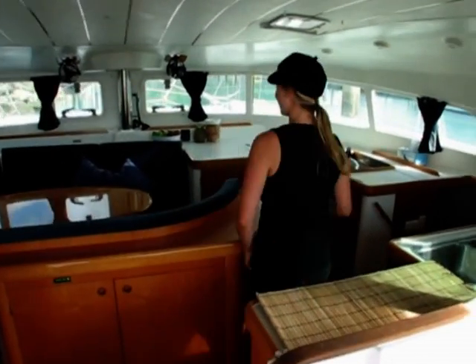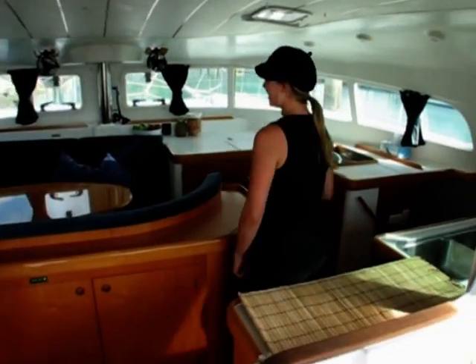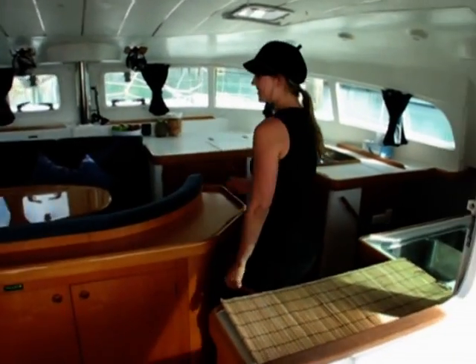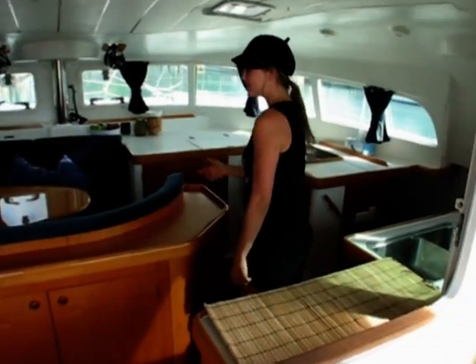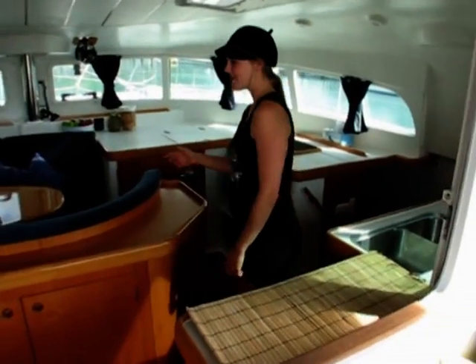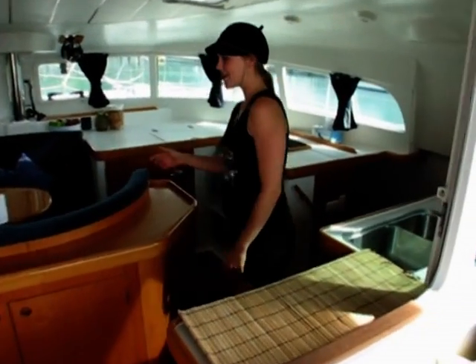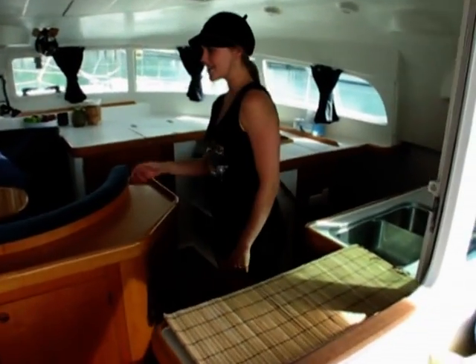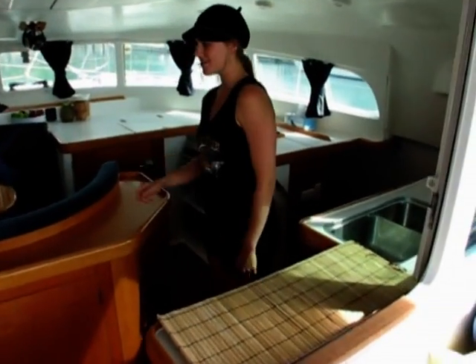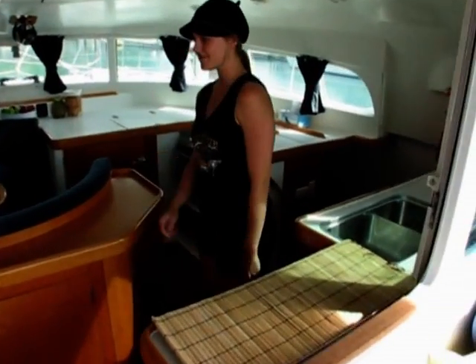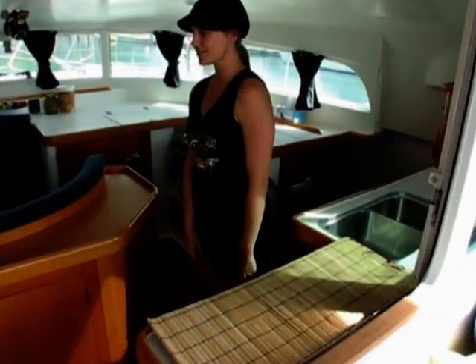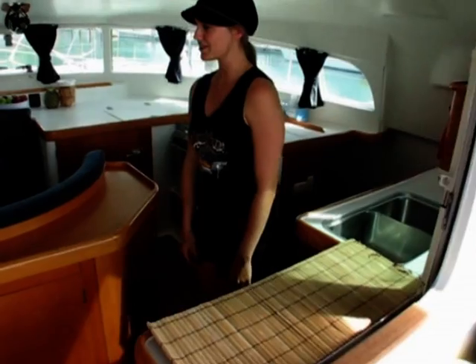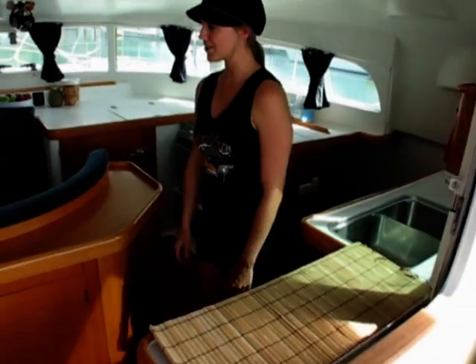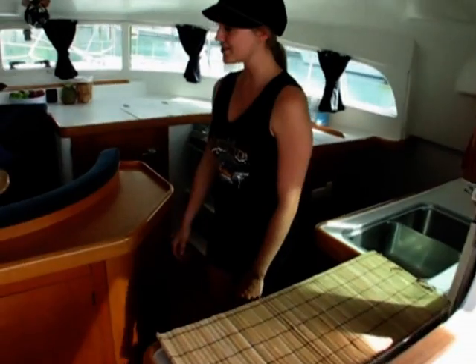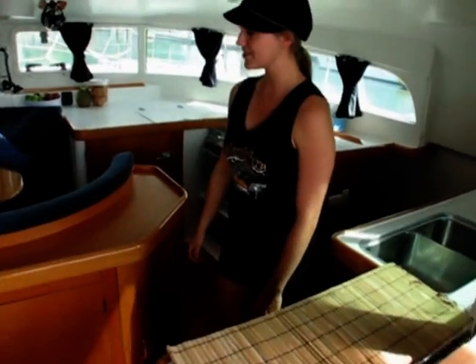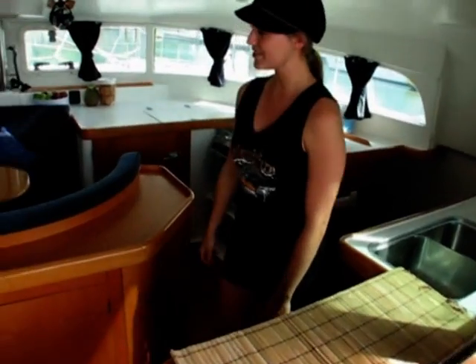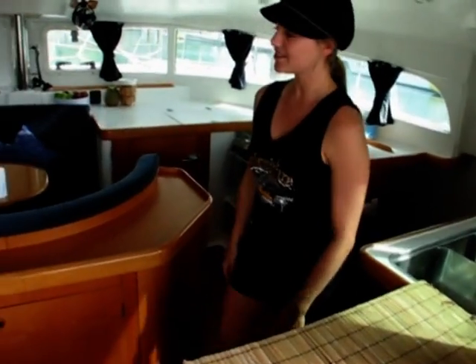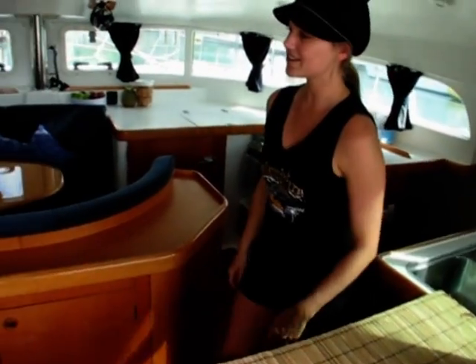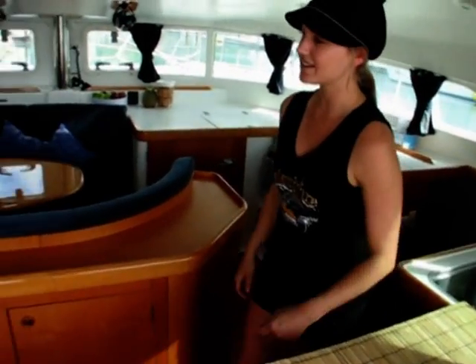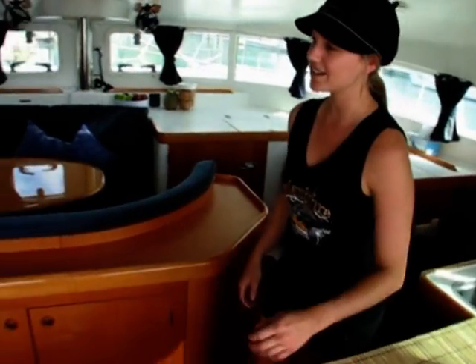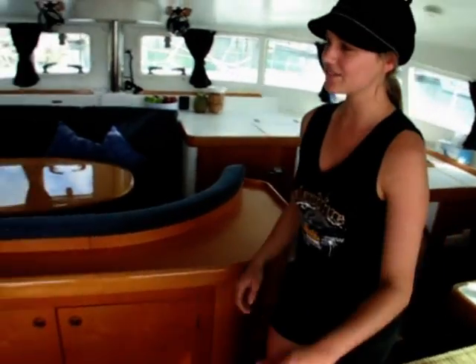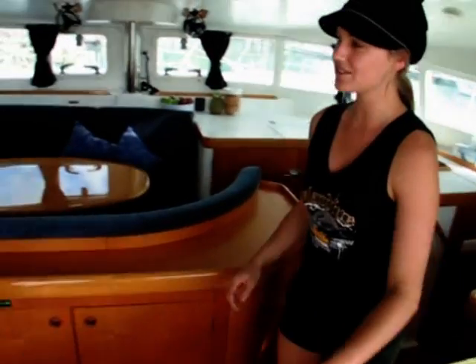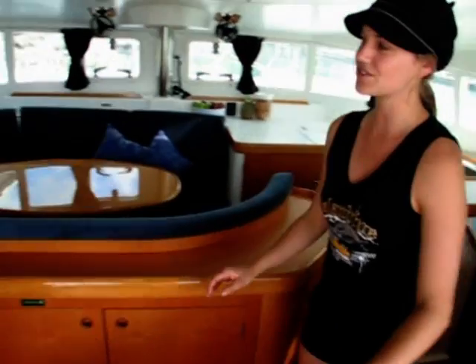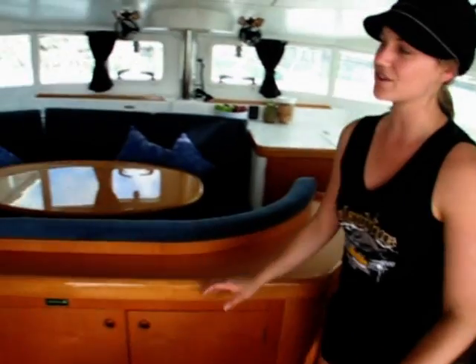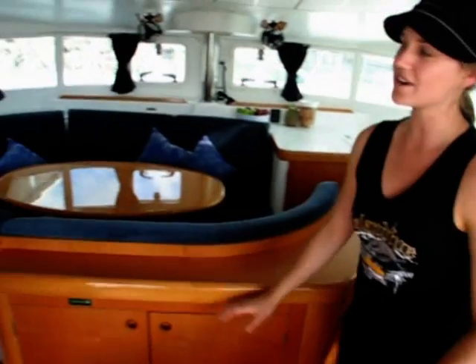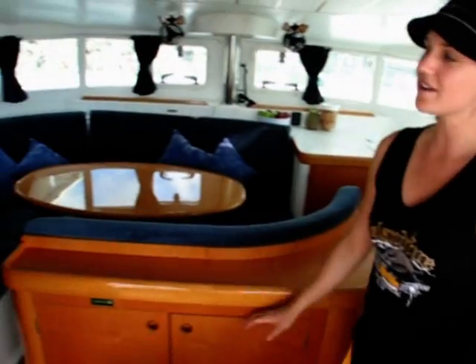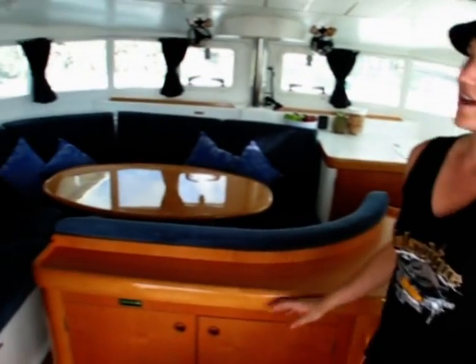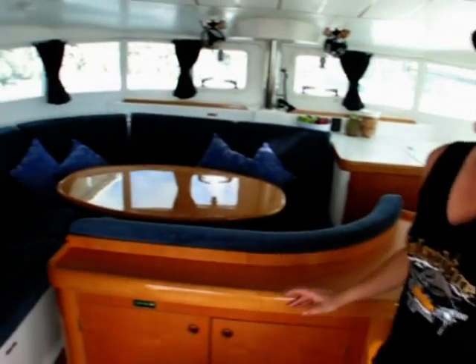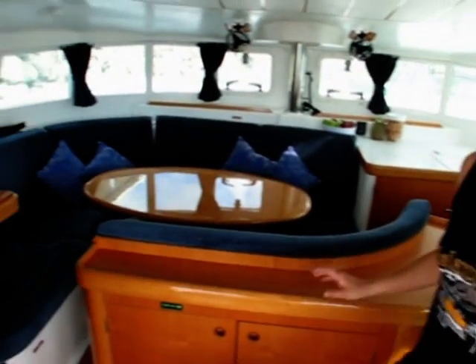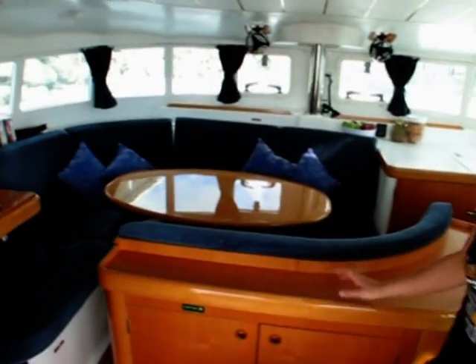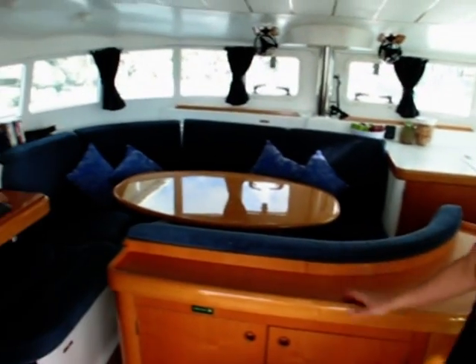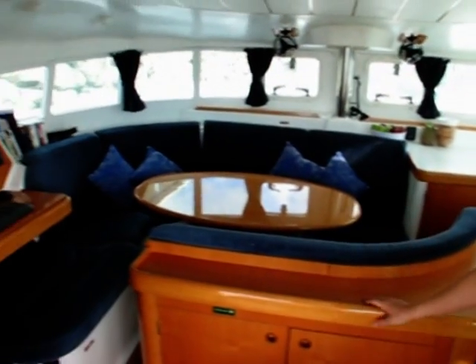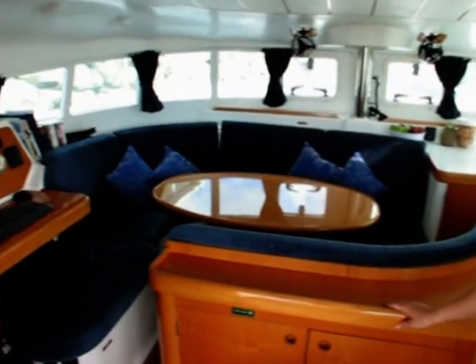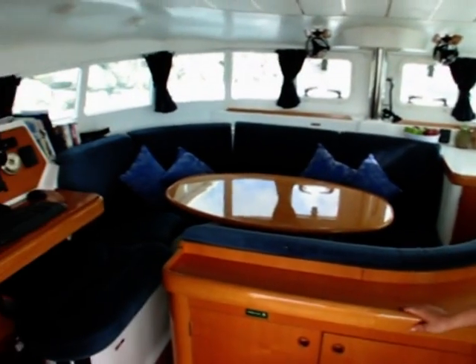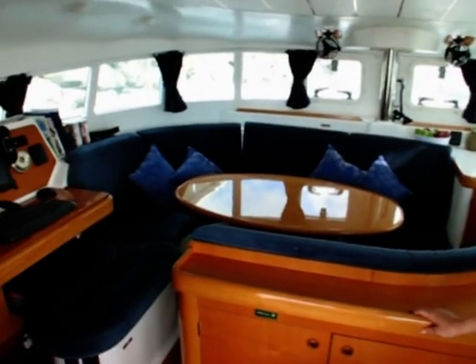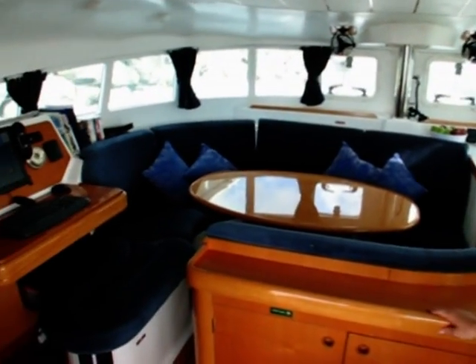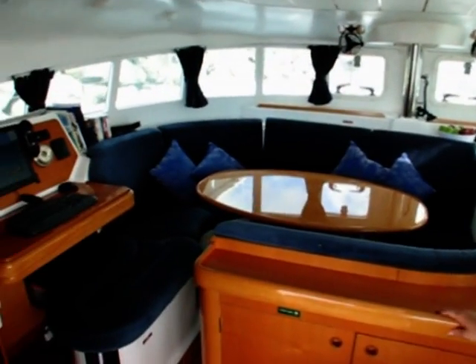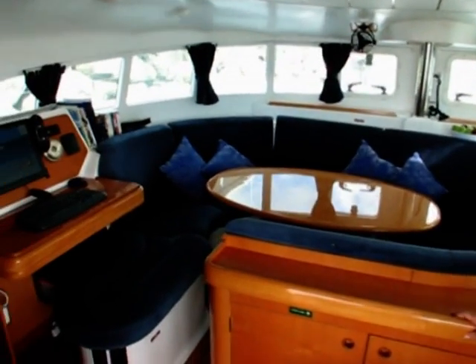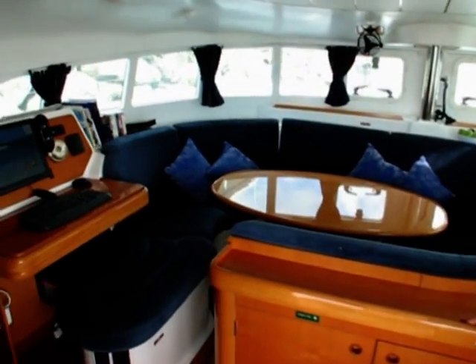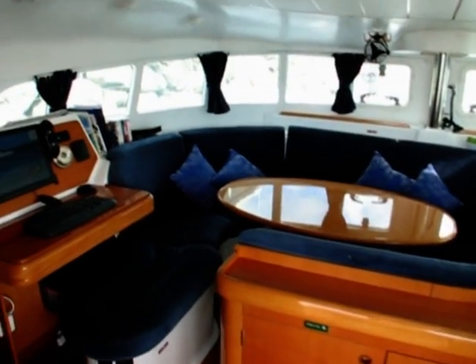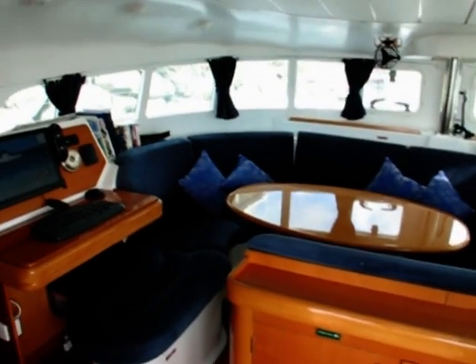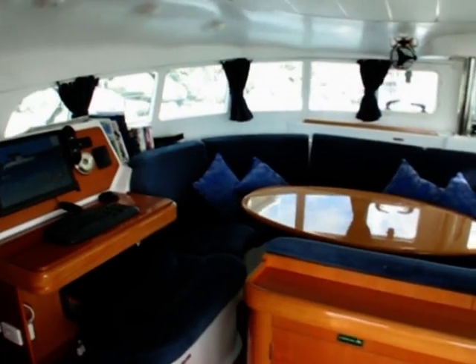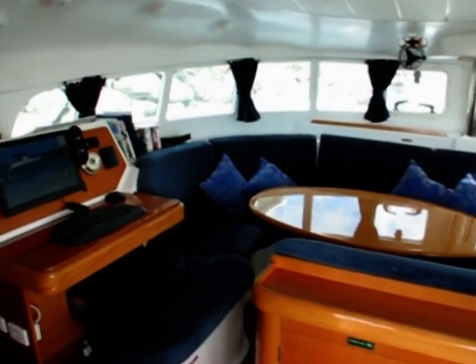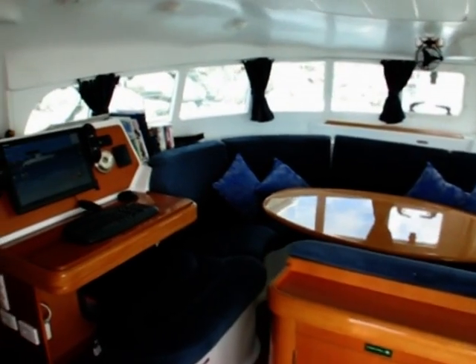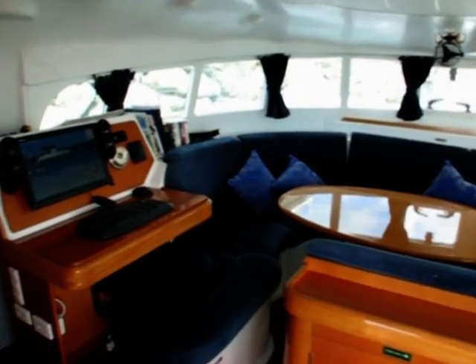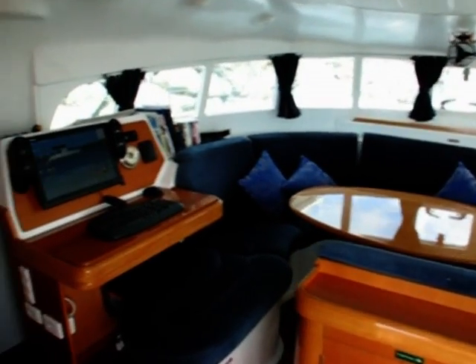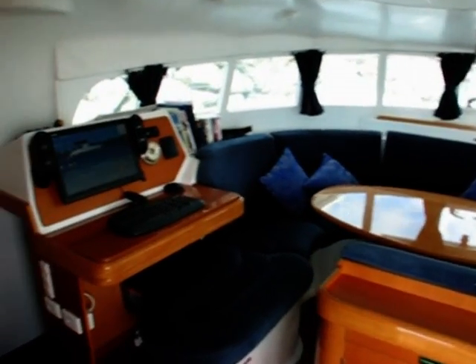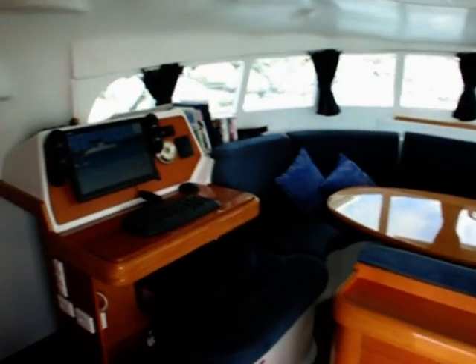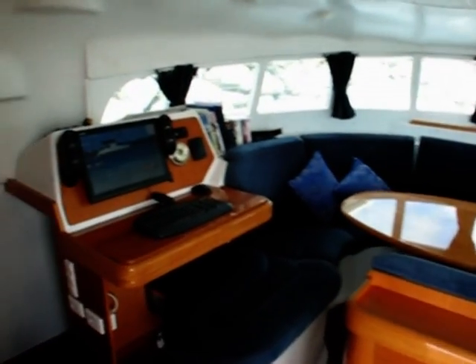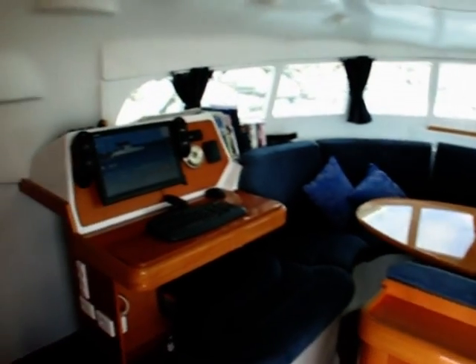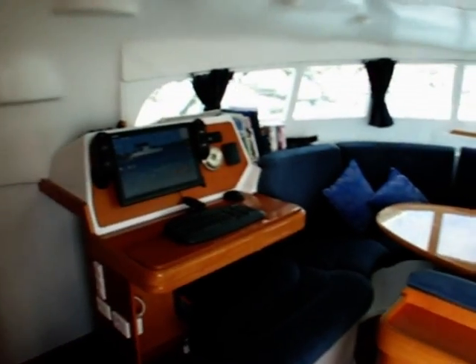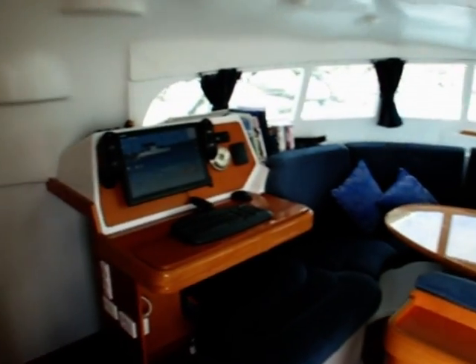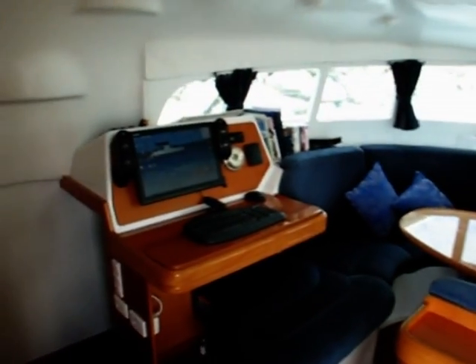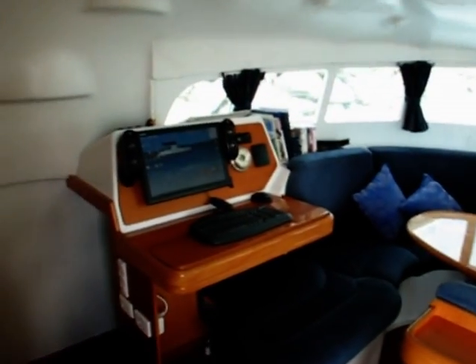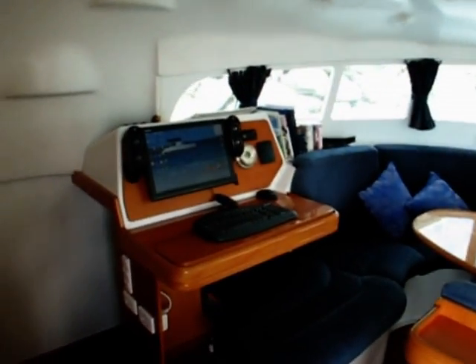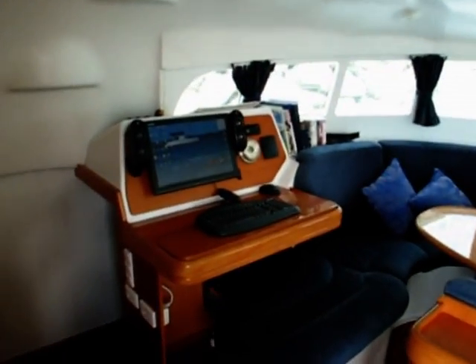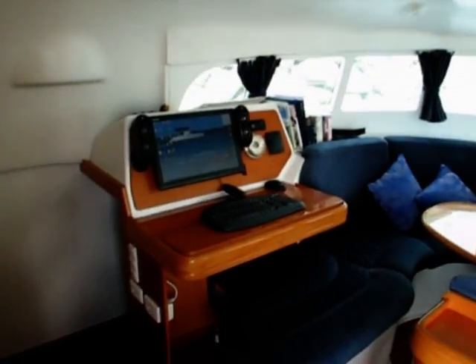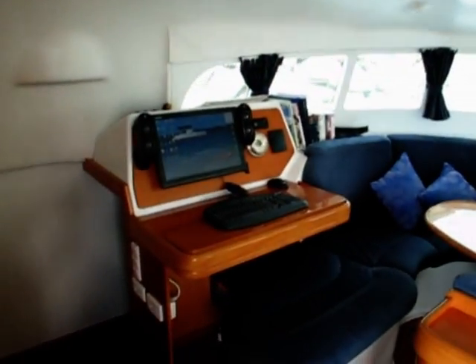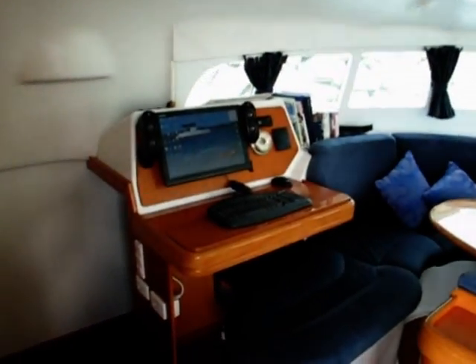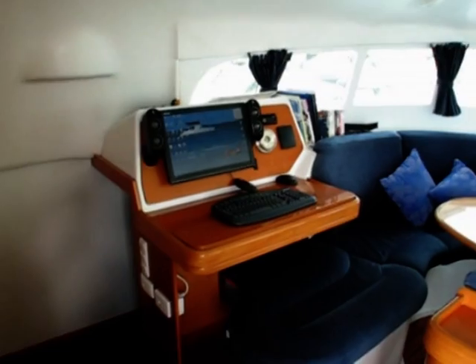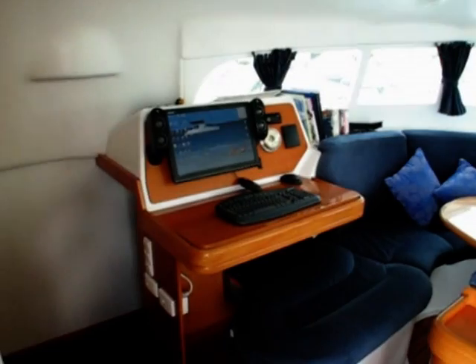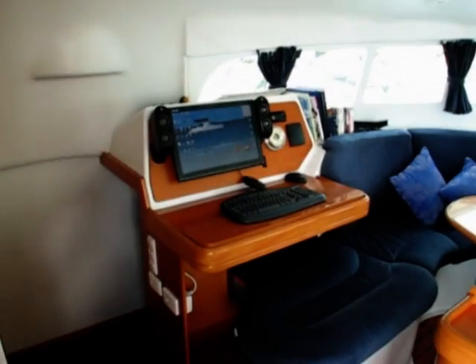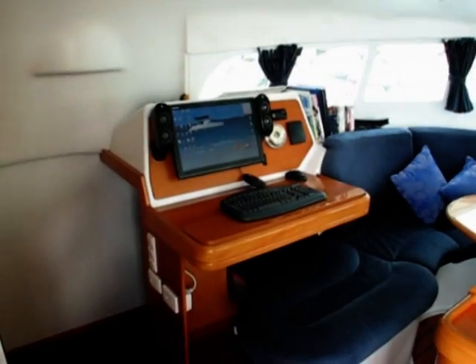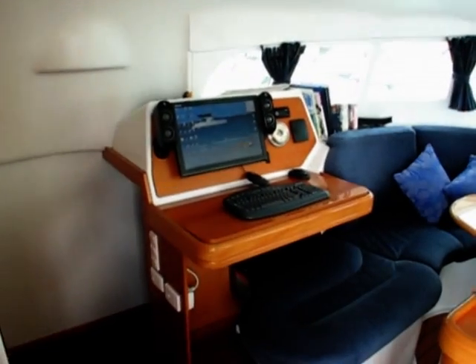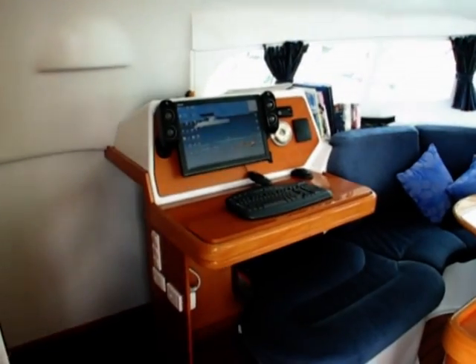It's very comfy and cosy. You can even enjoy watching a movie or your own photos taken during the day on our onboard computer.